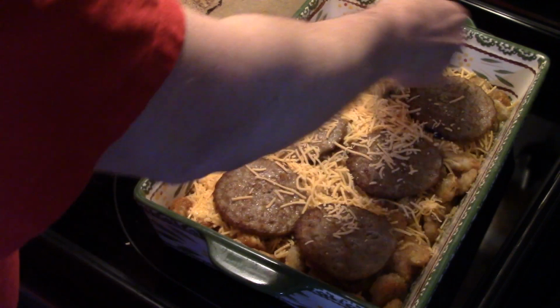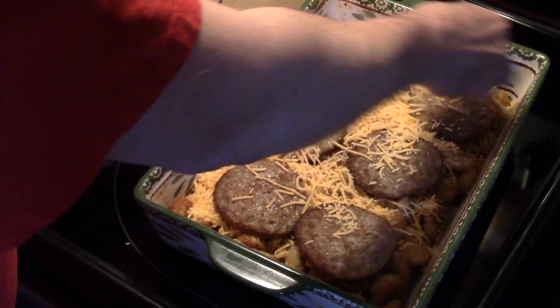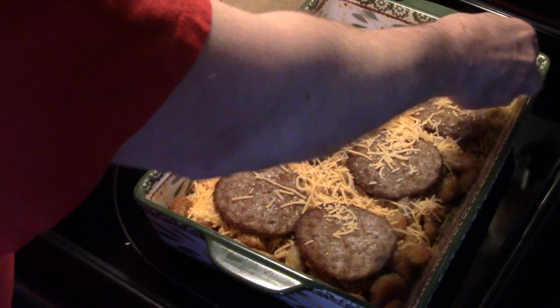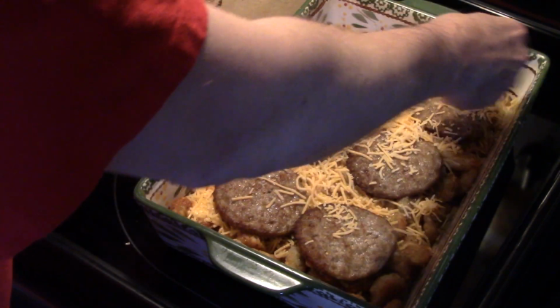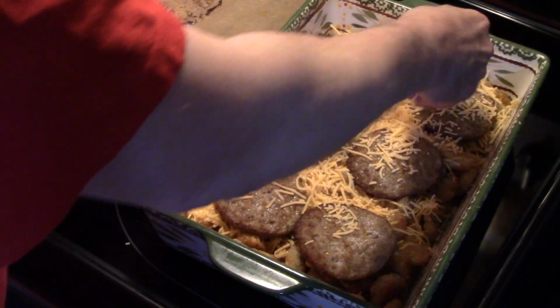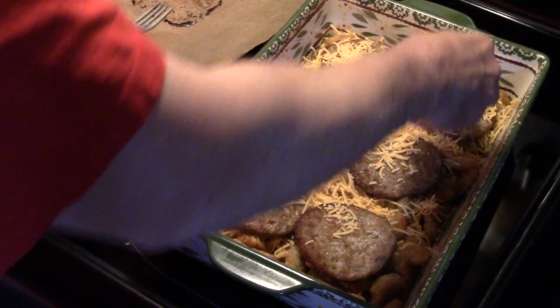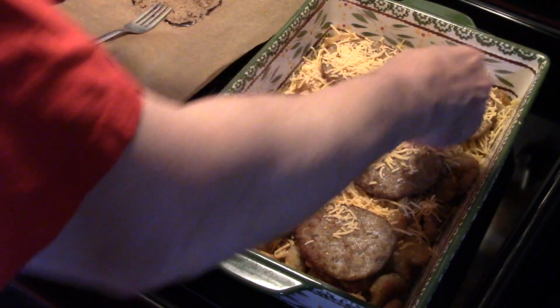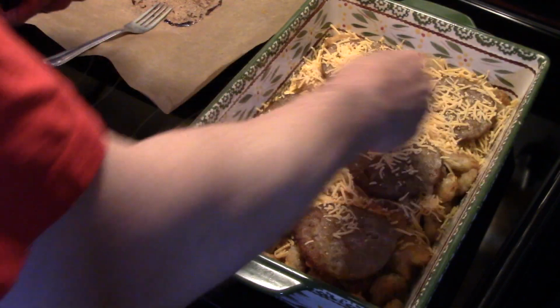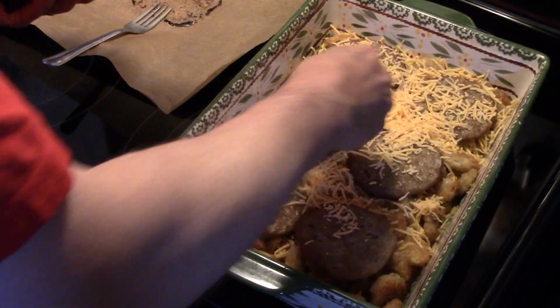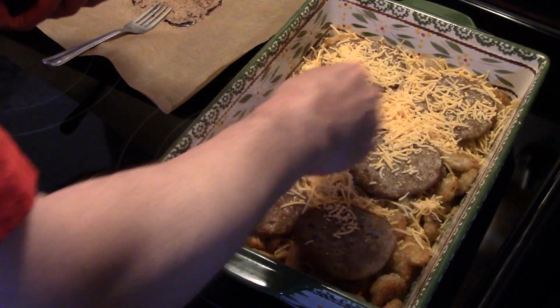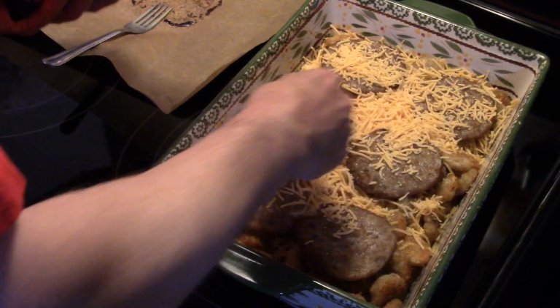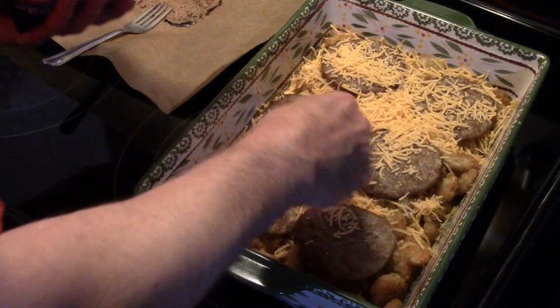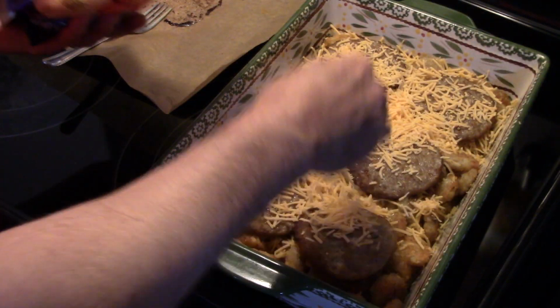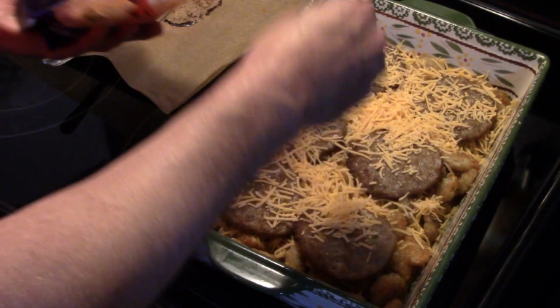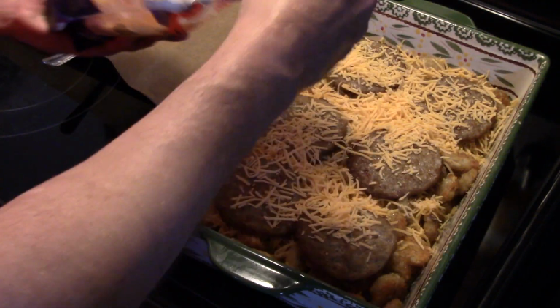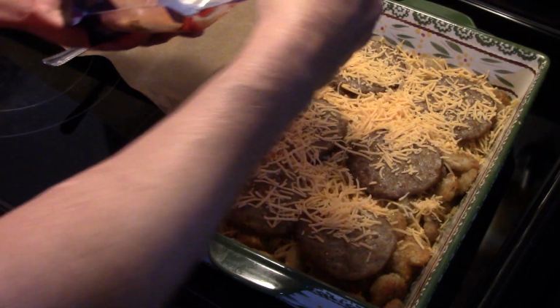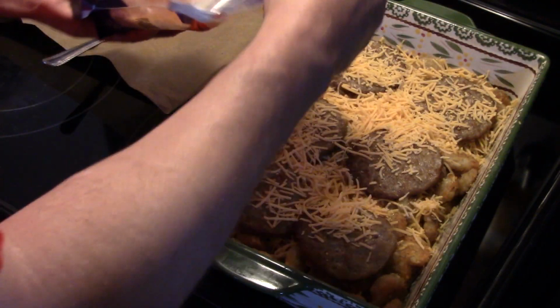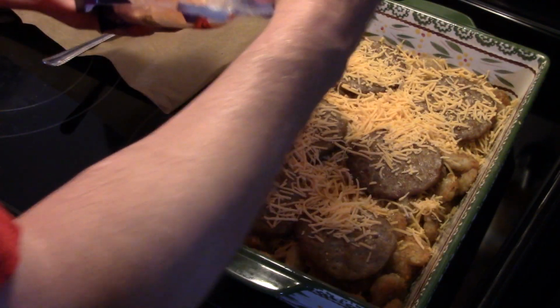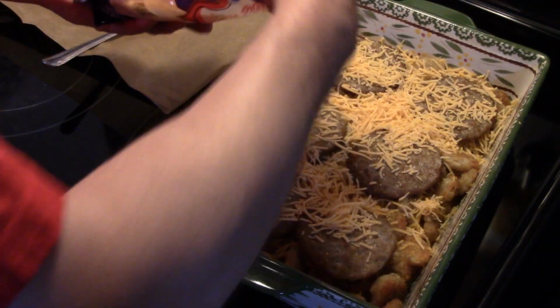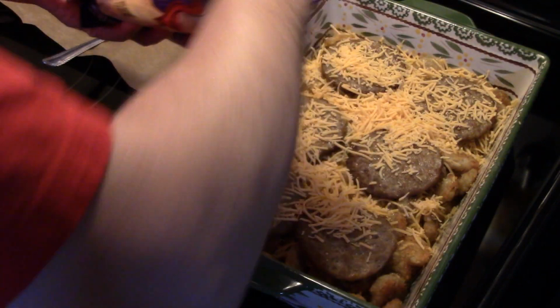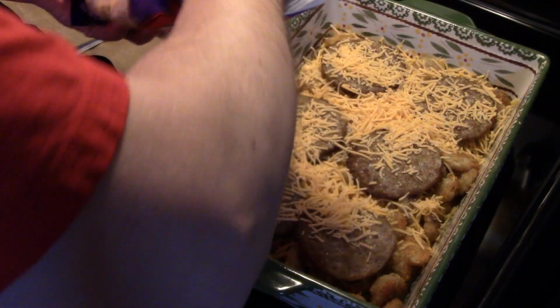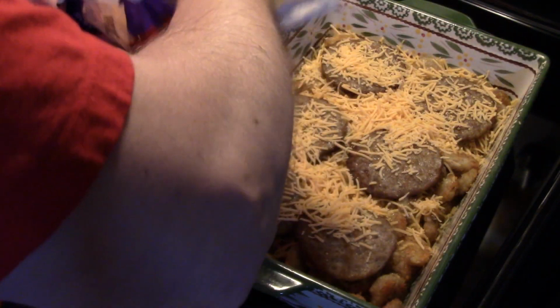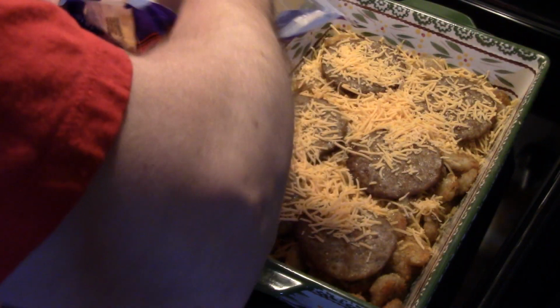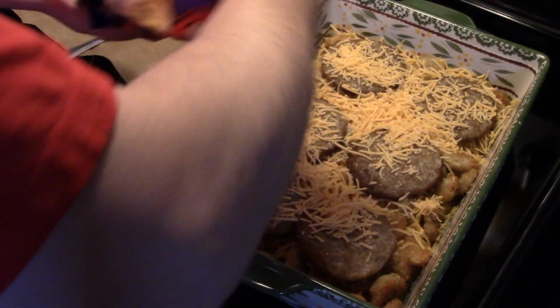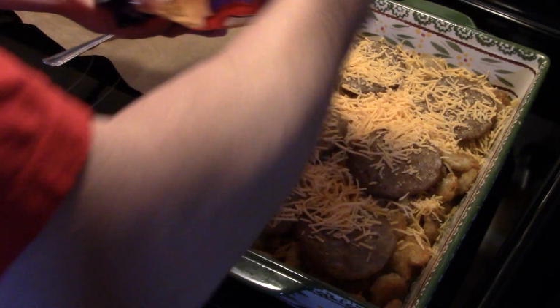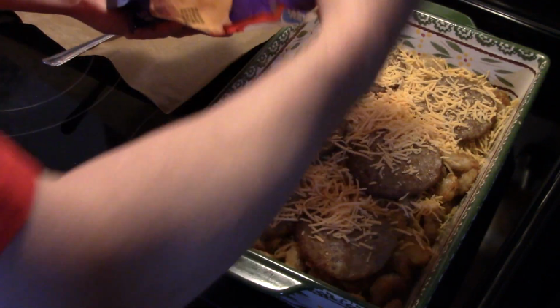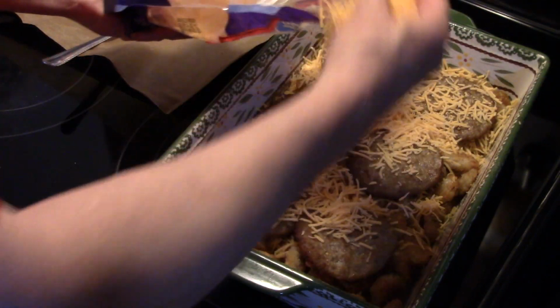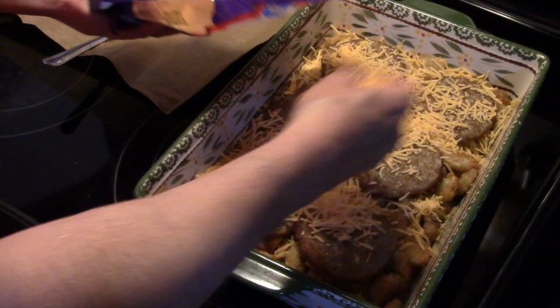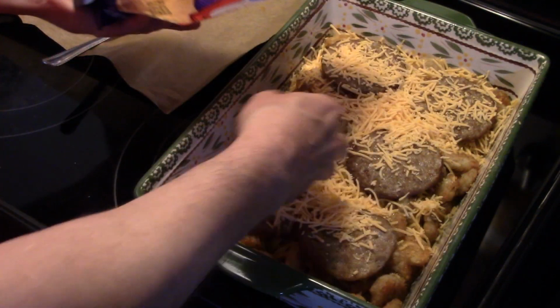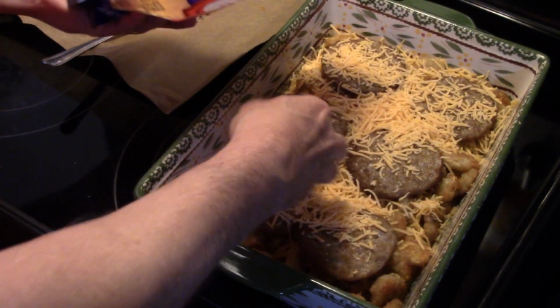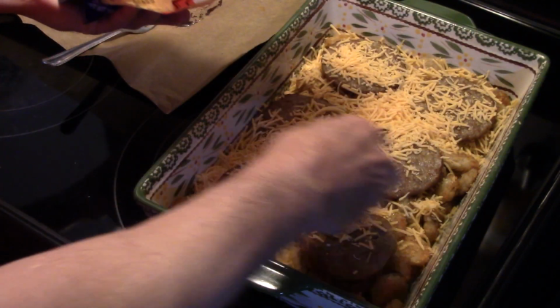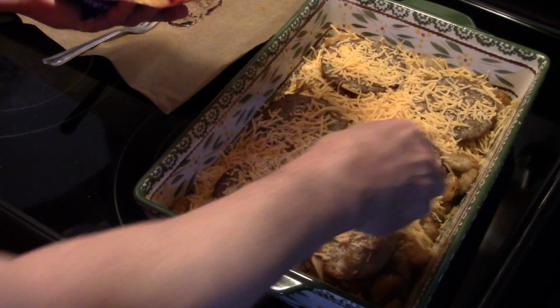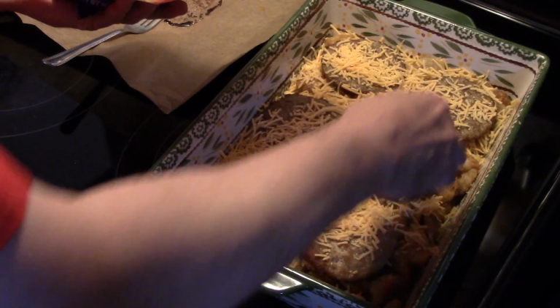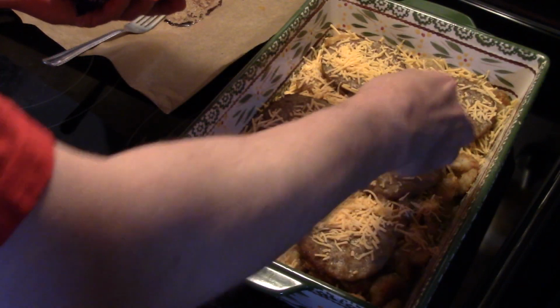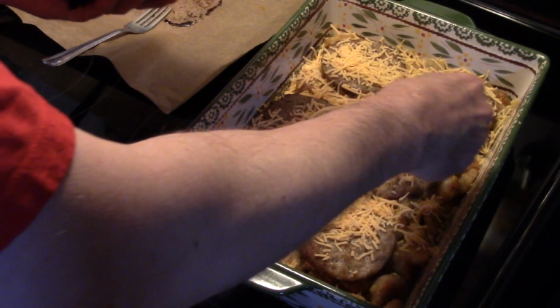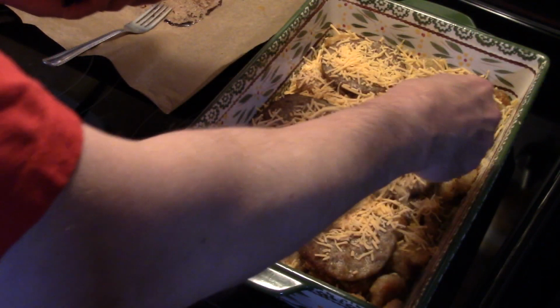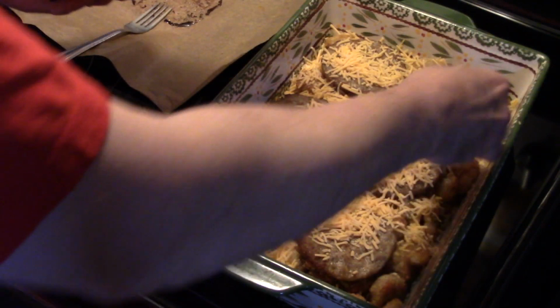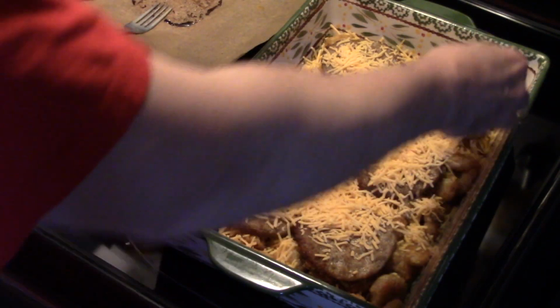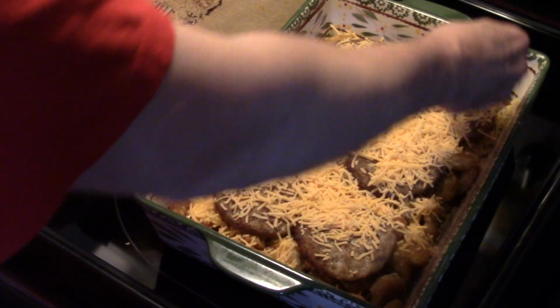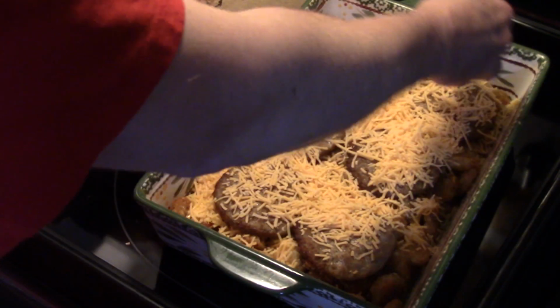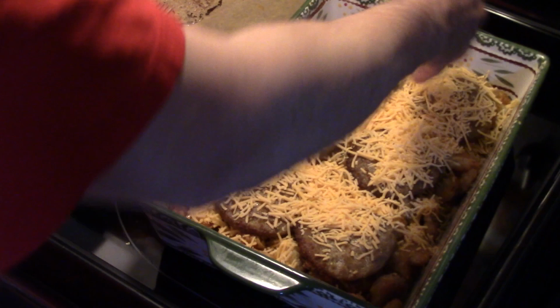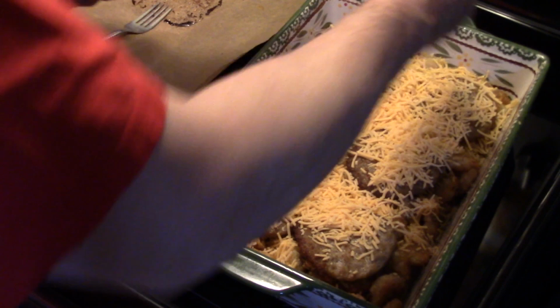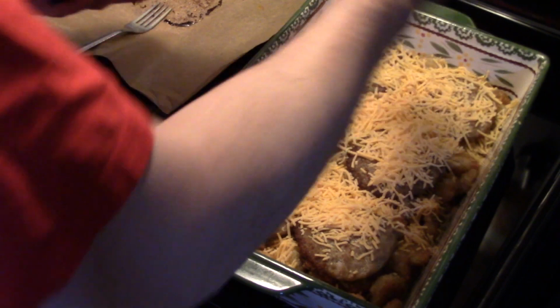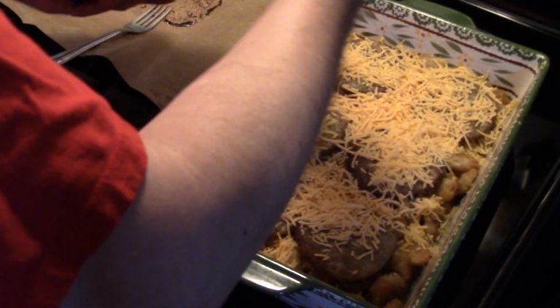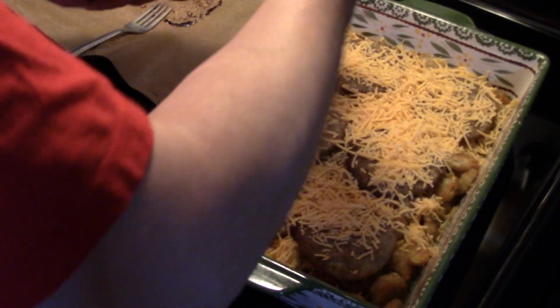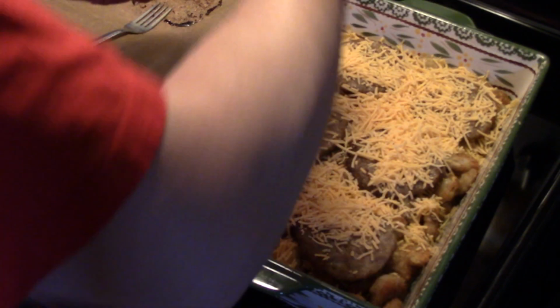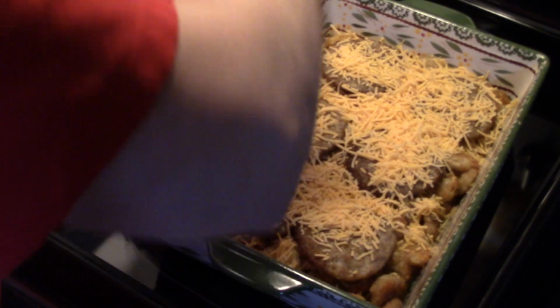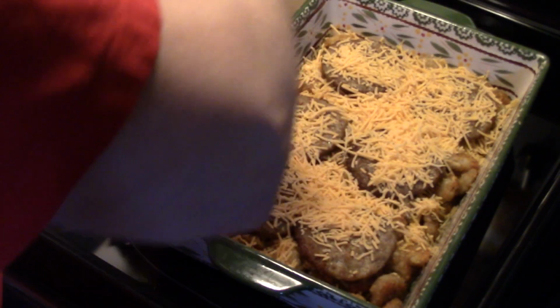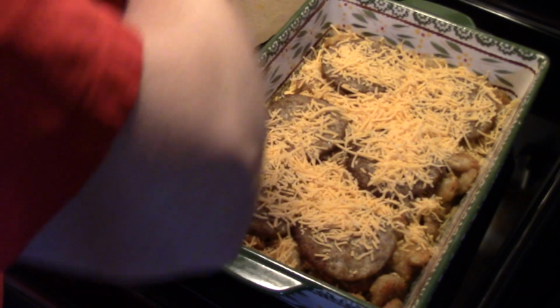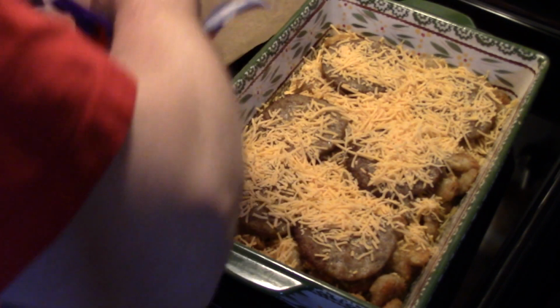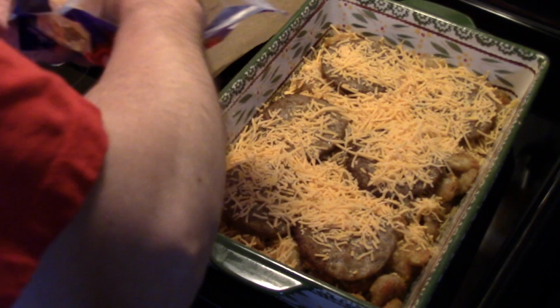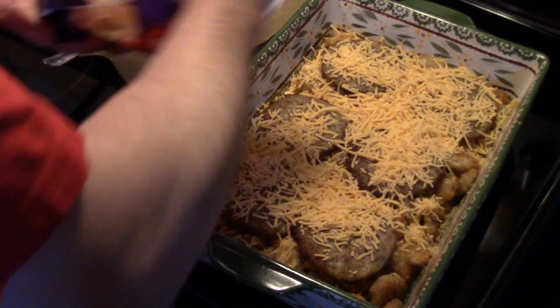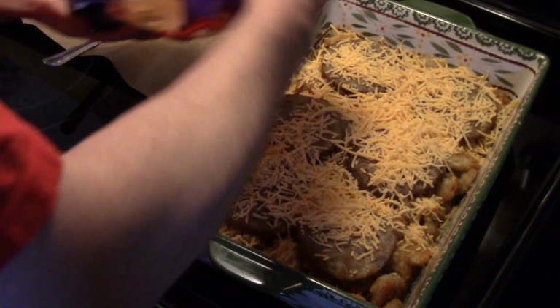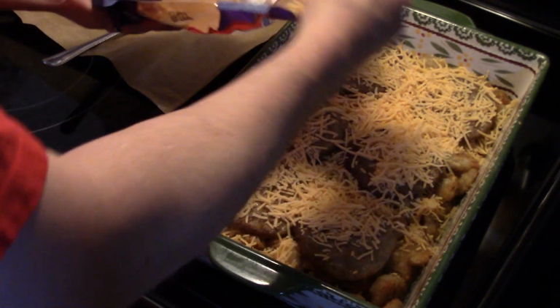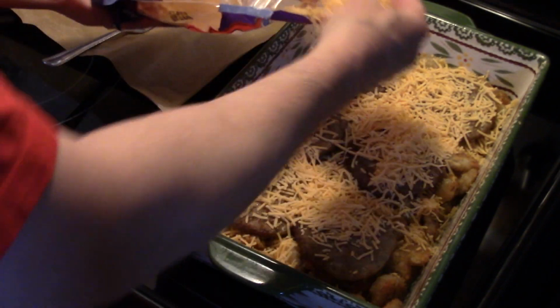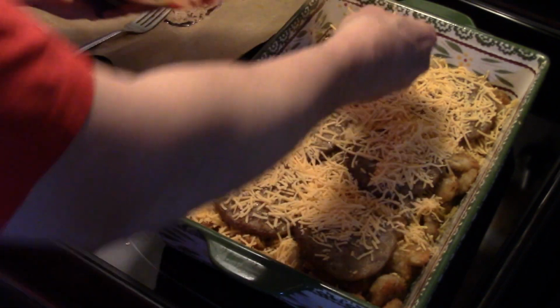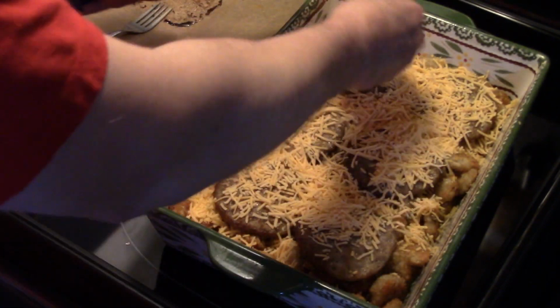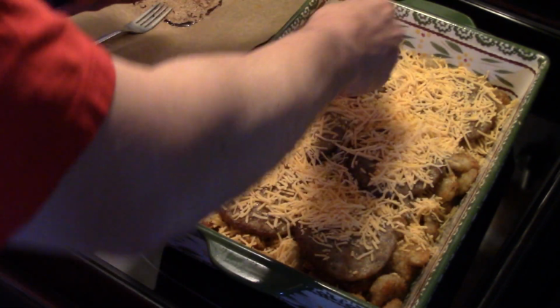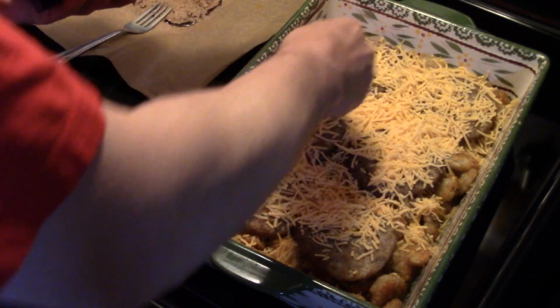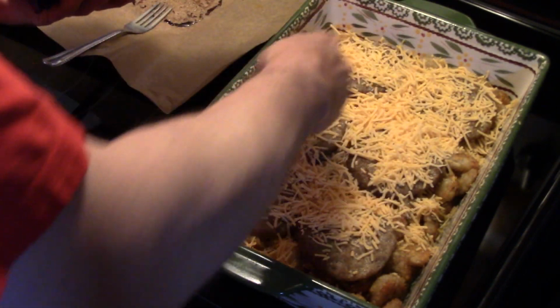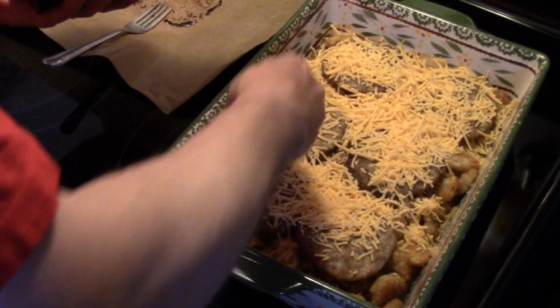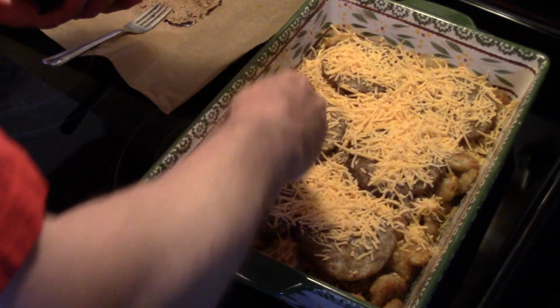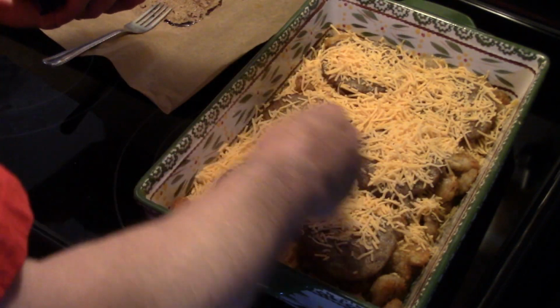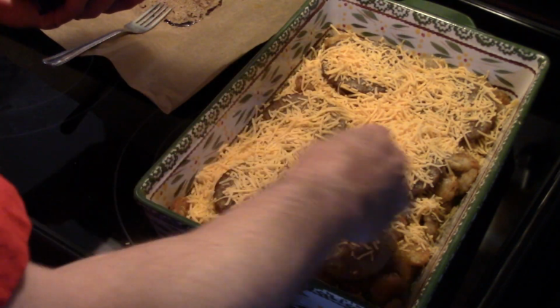I'm going to take some more cheese and put it down over top. Now I'm going to put this in a 400 degree oven for 15 to 20 minutes — probably 20 minutes — until those eggs cook through and the cheese melts.